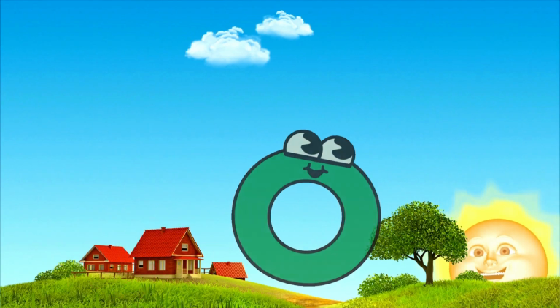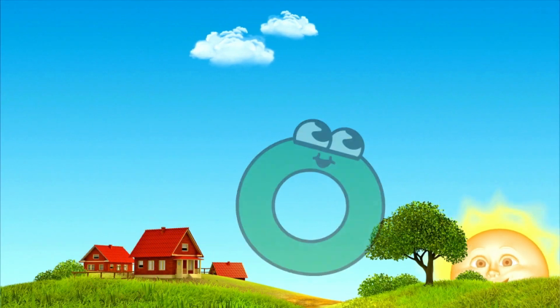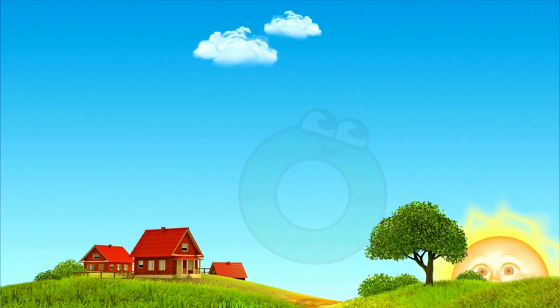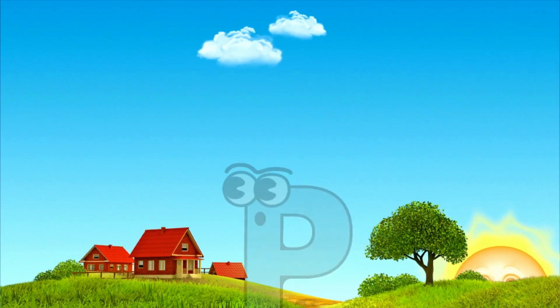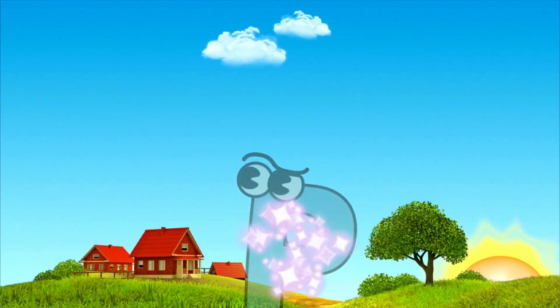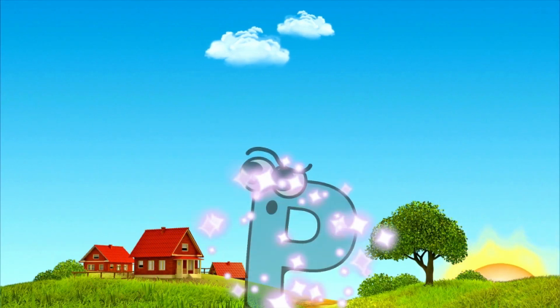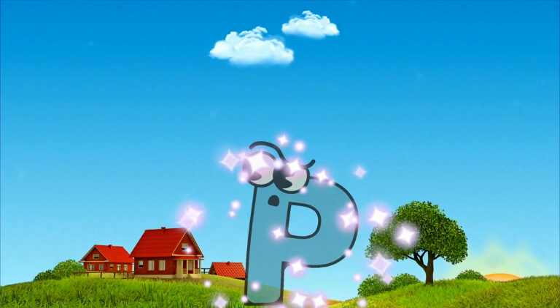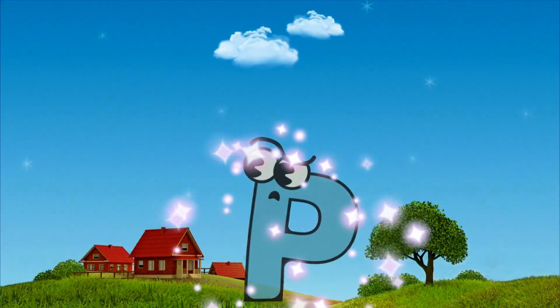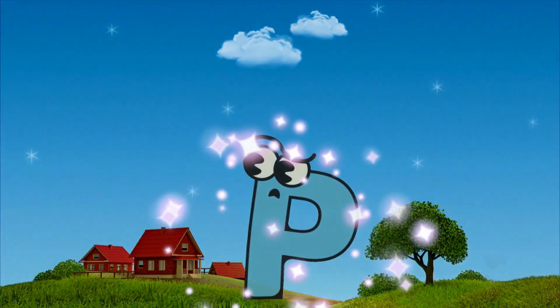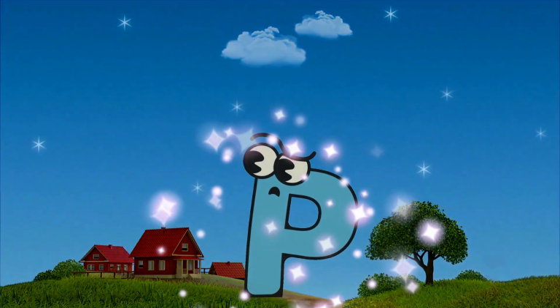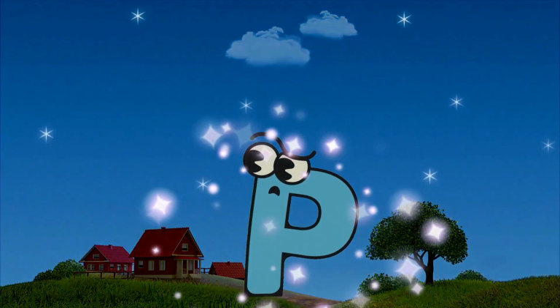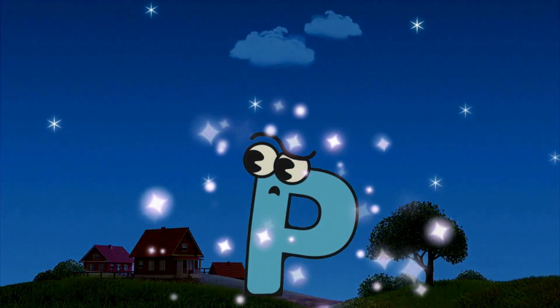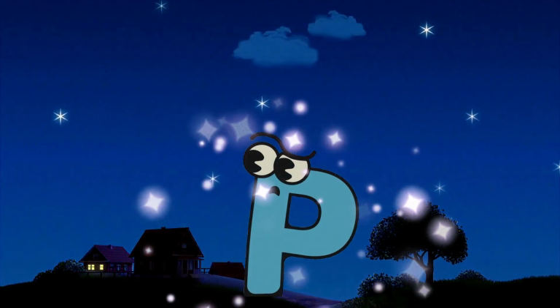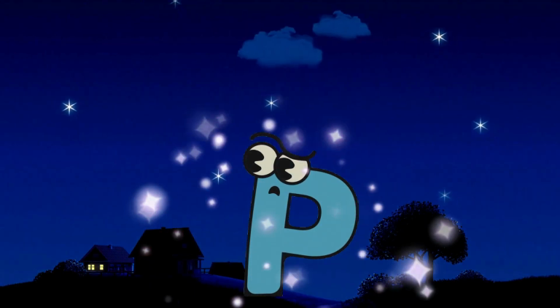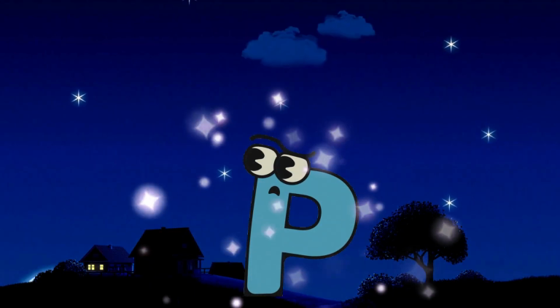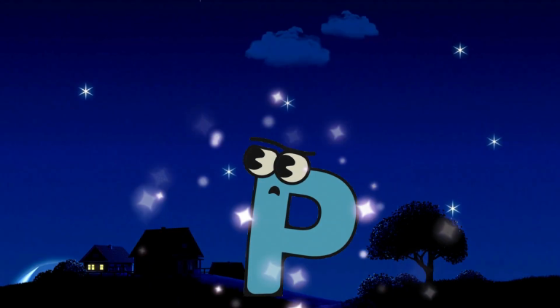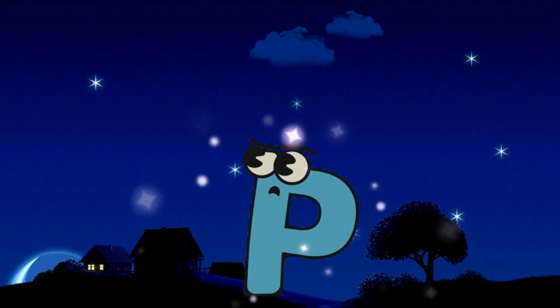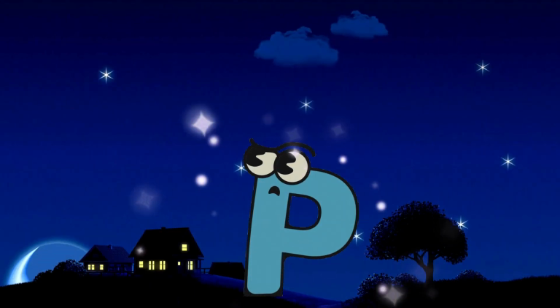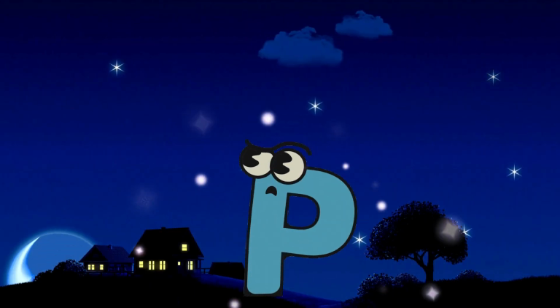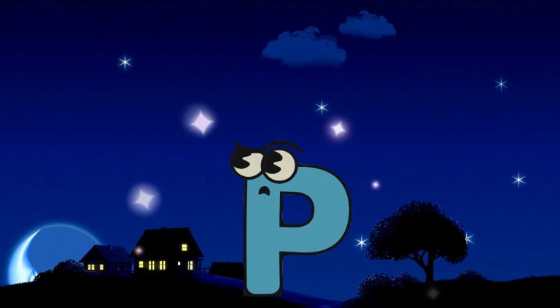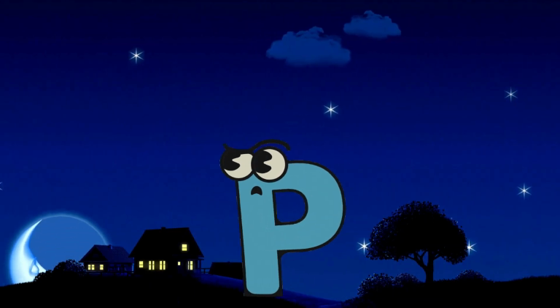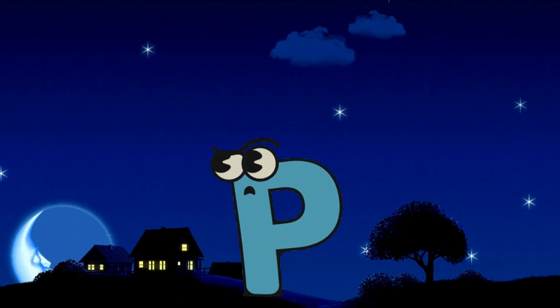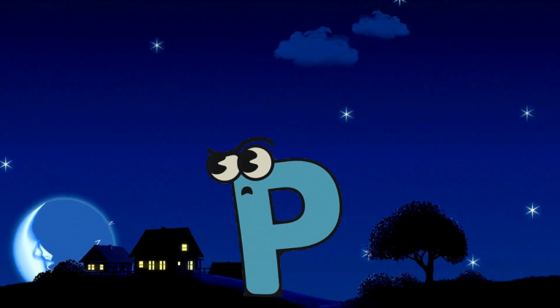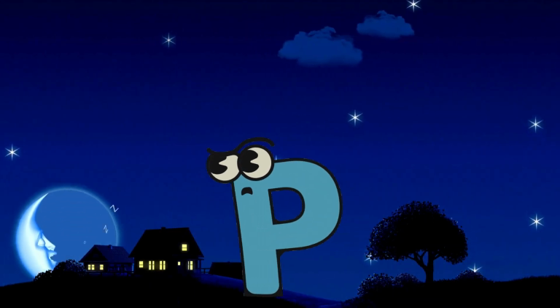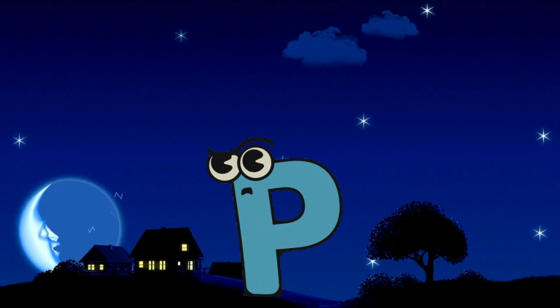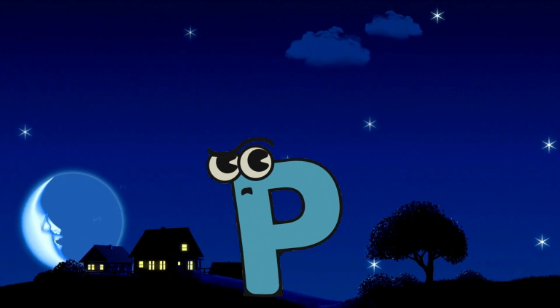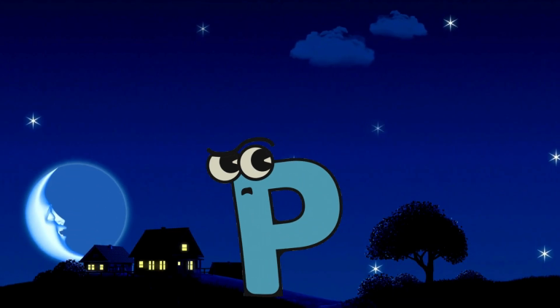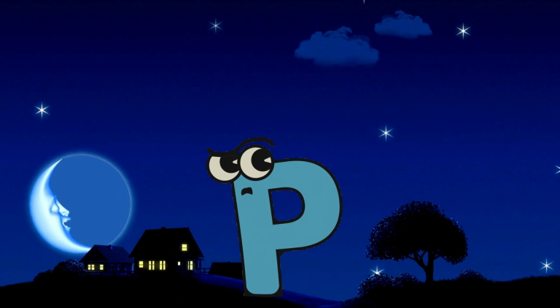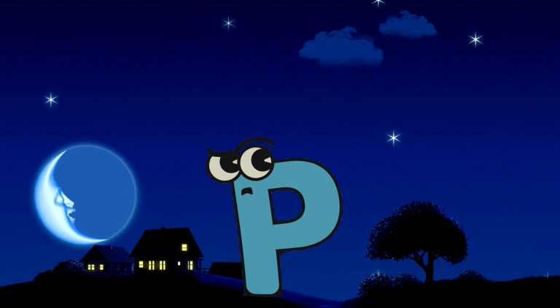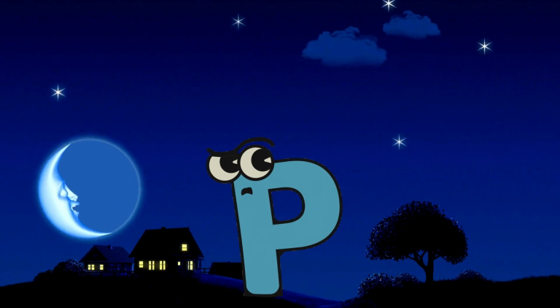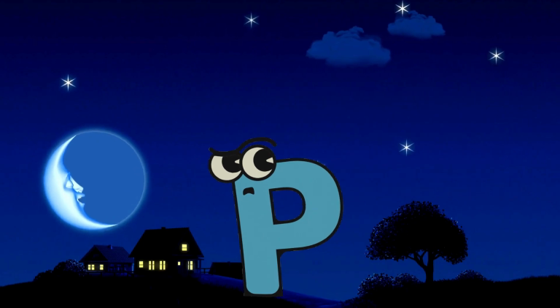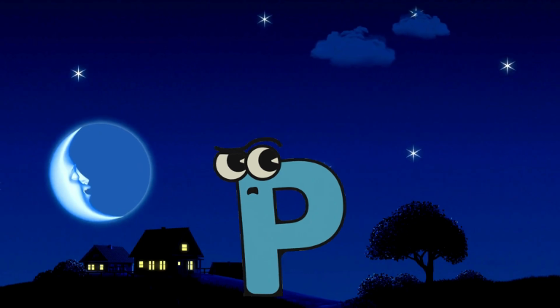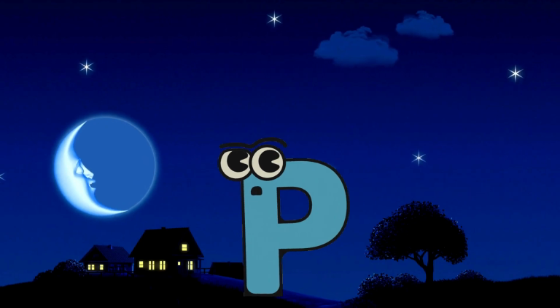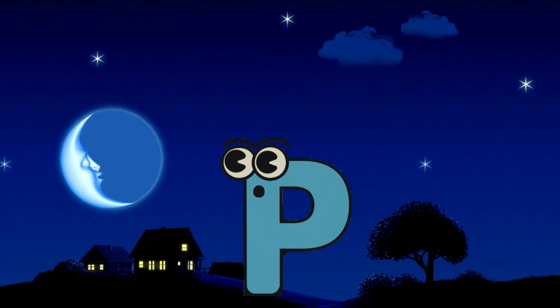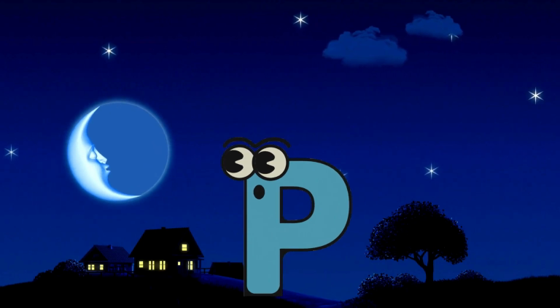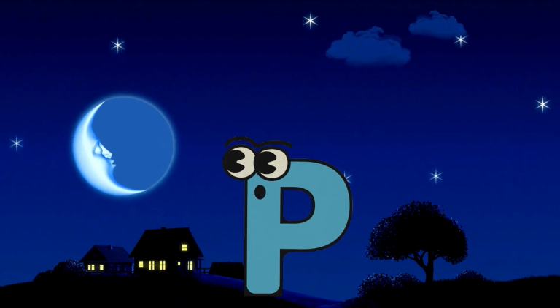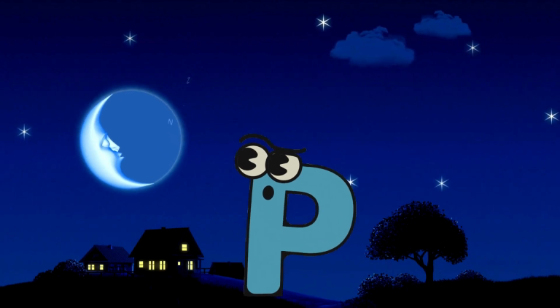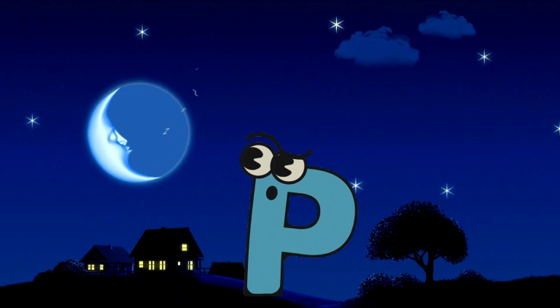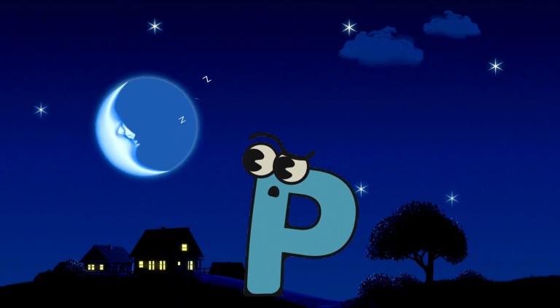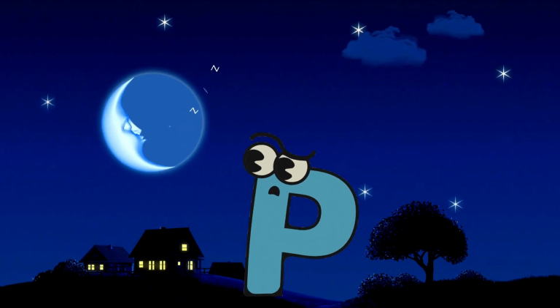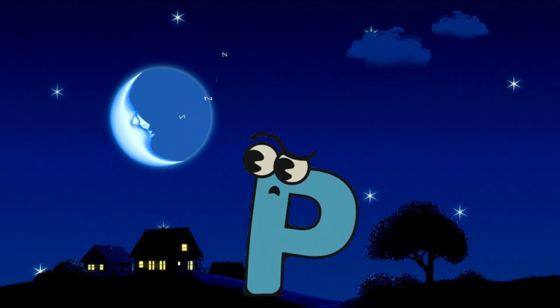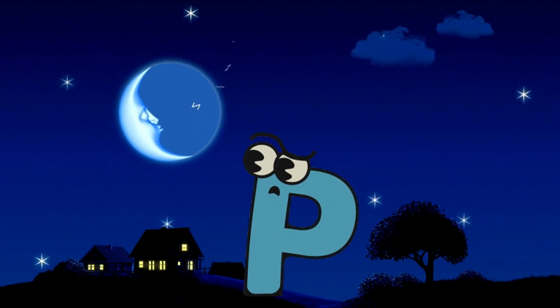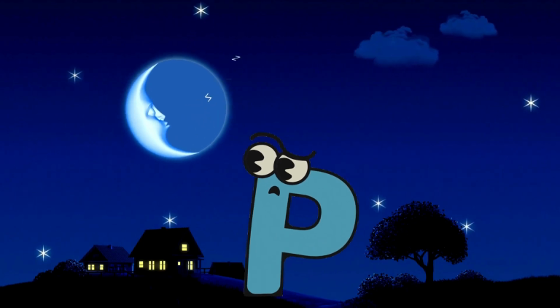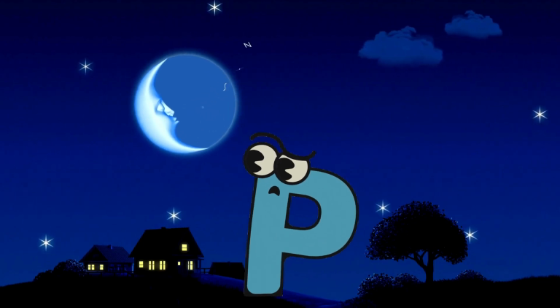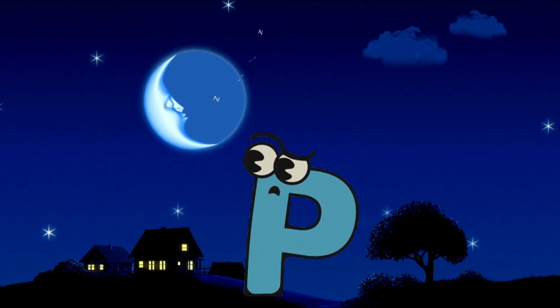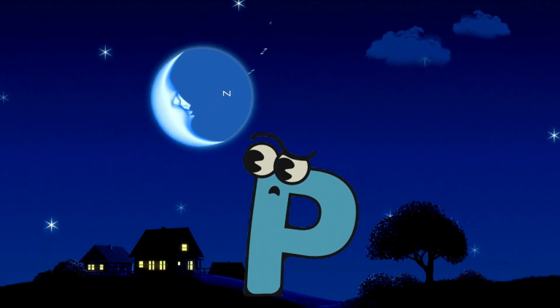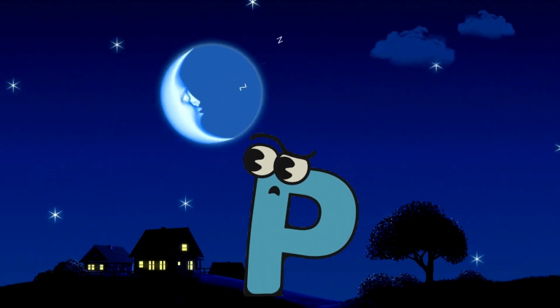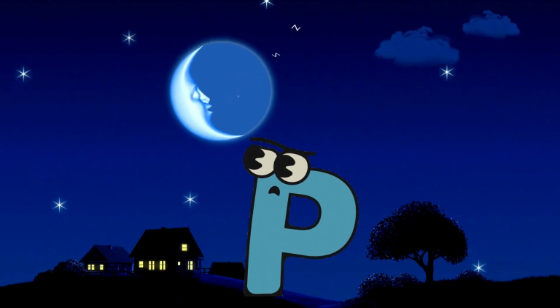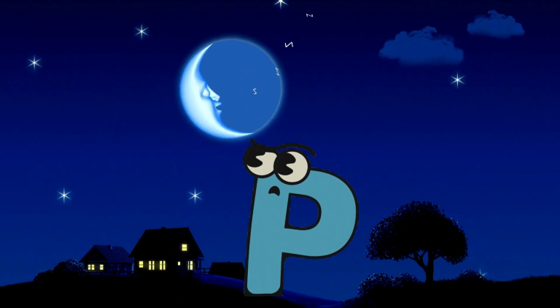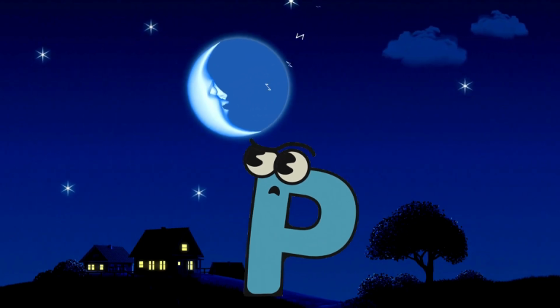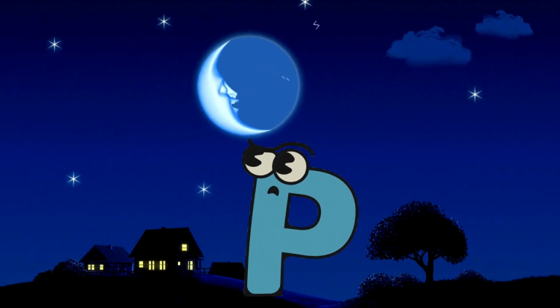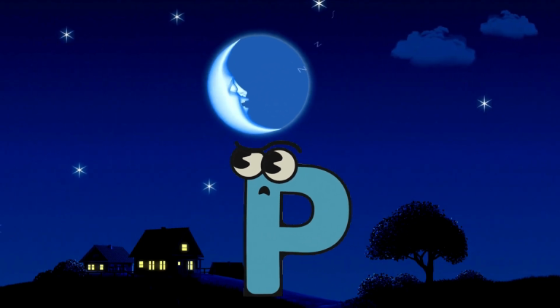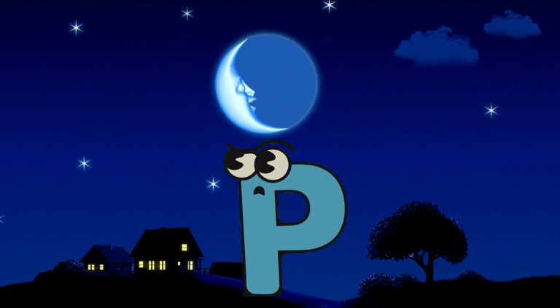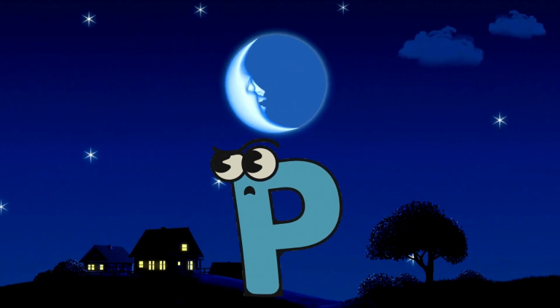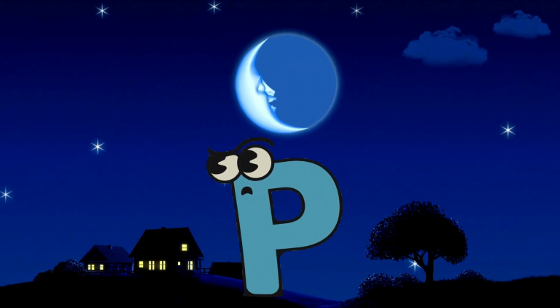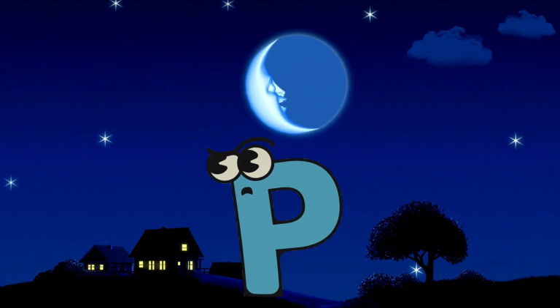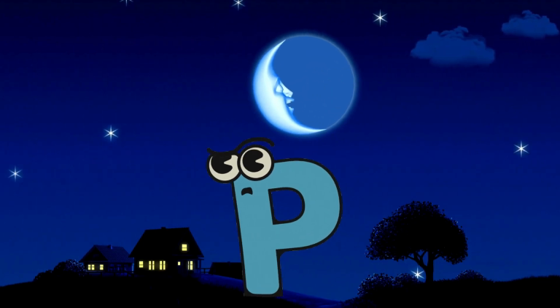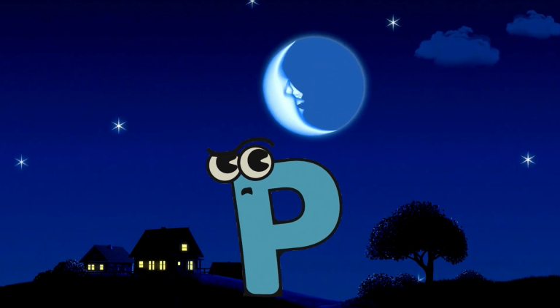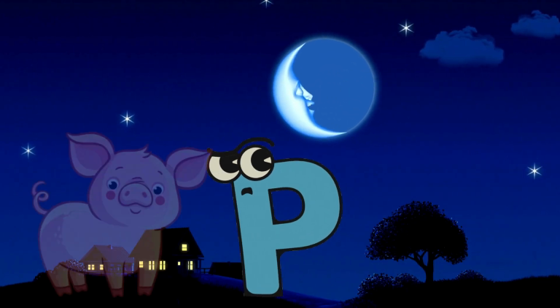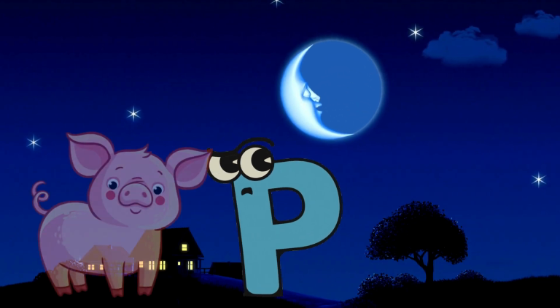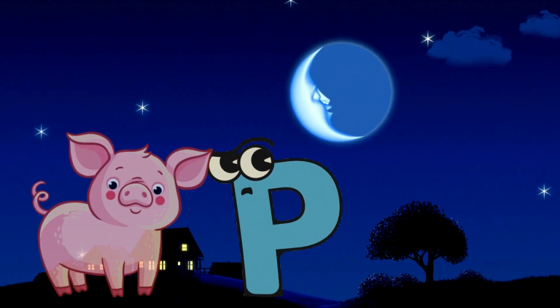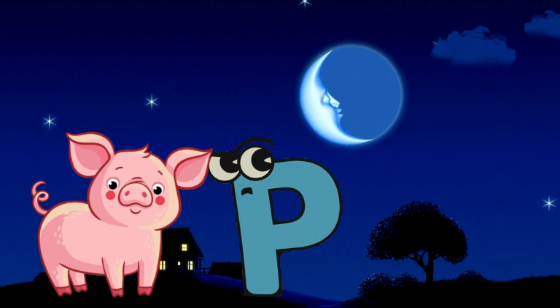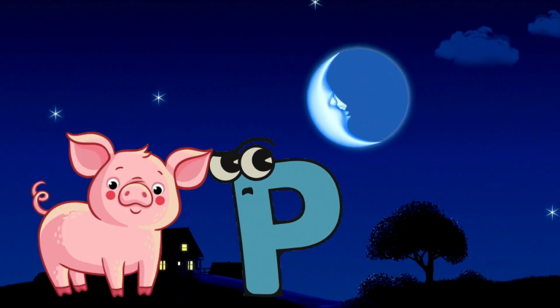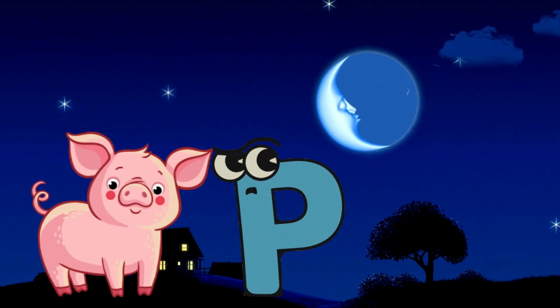Wow! We found our letter P! He is standing under the moon! Nice! Letter P! P is for Peek!